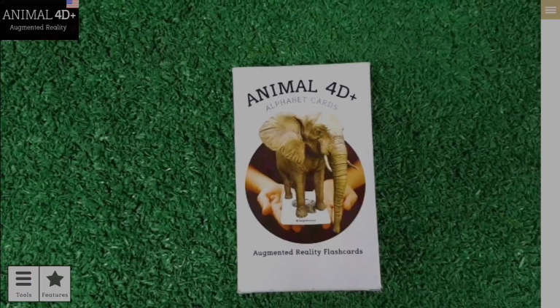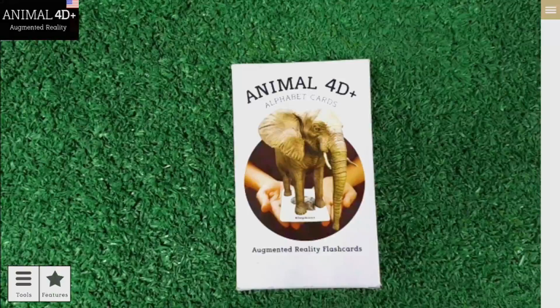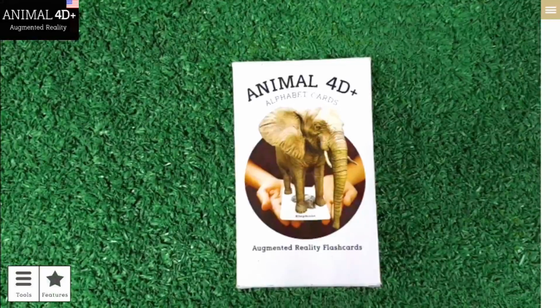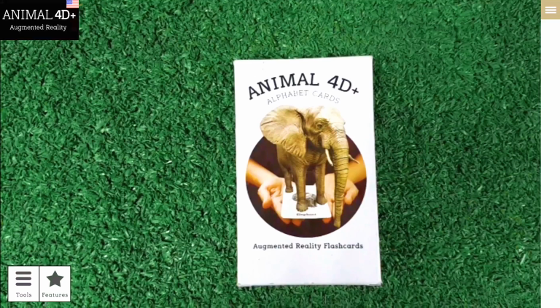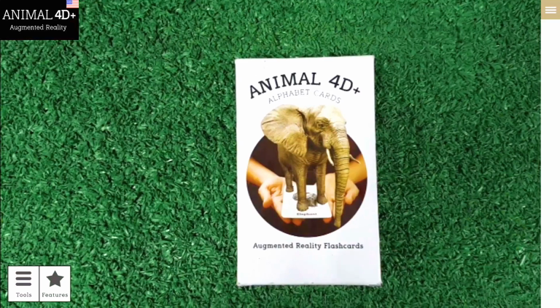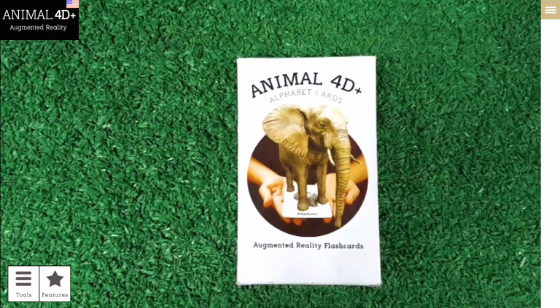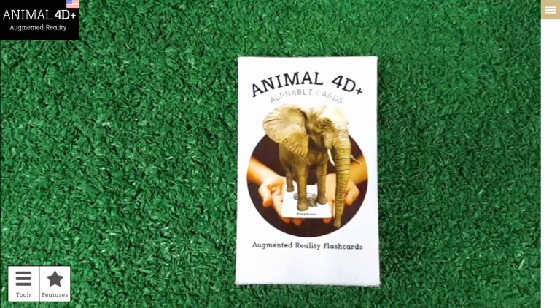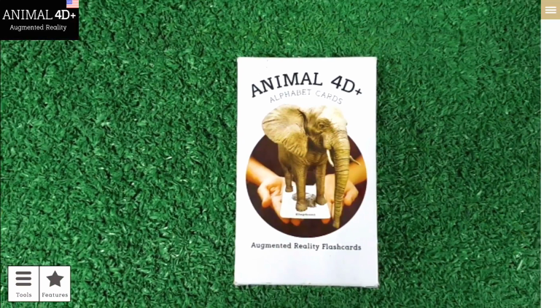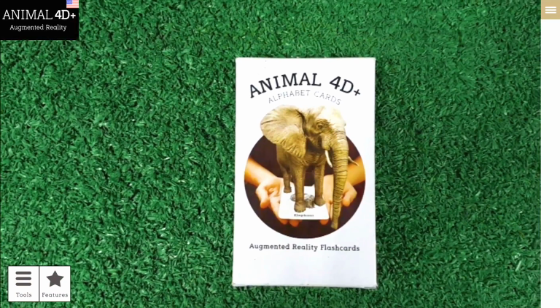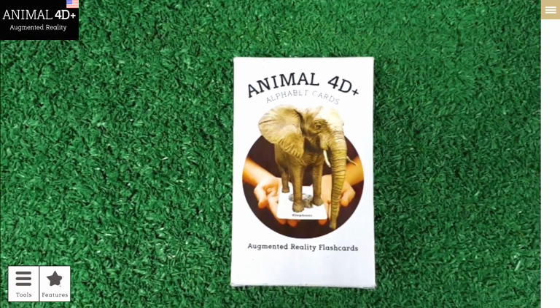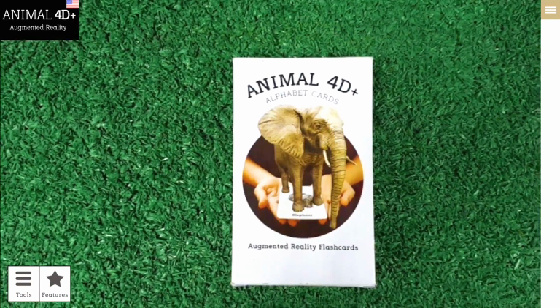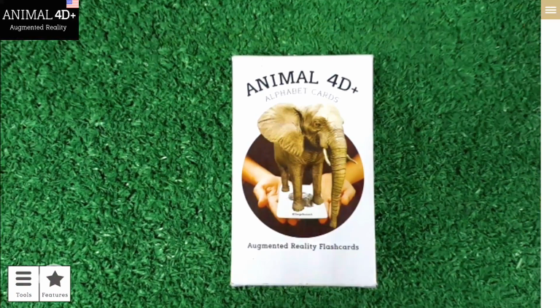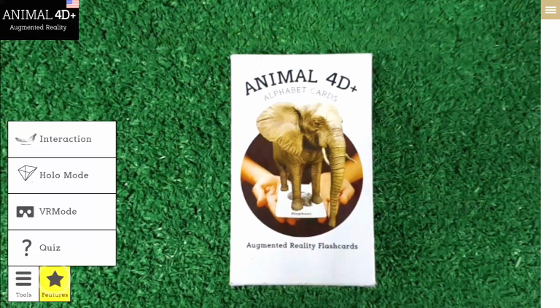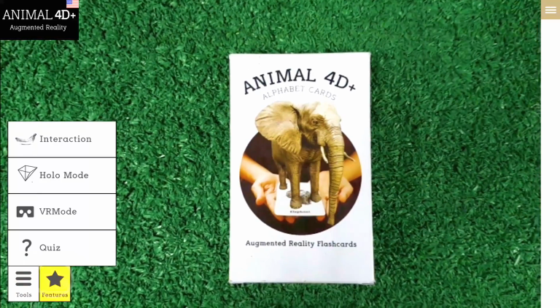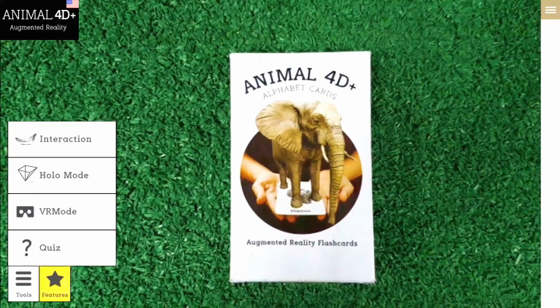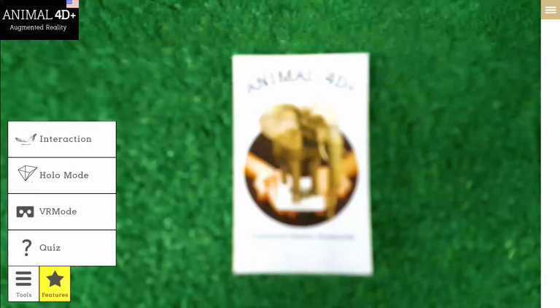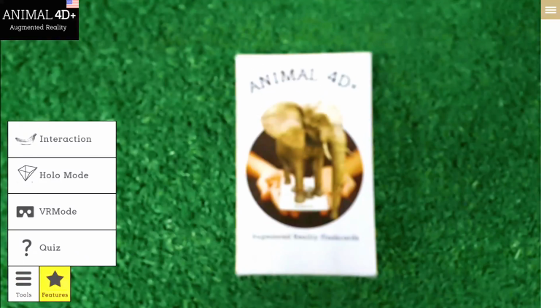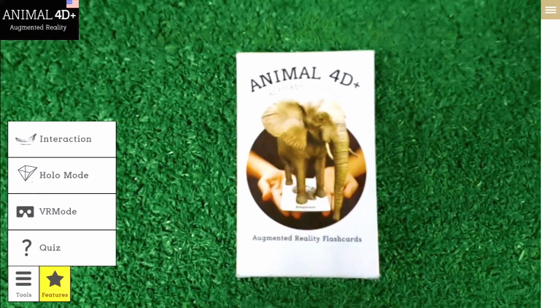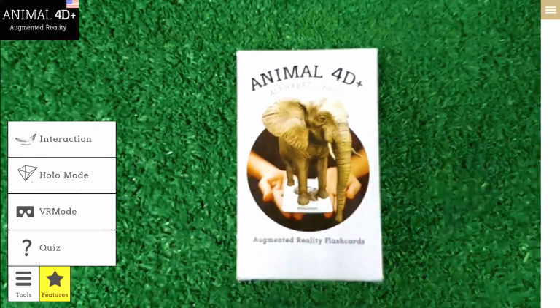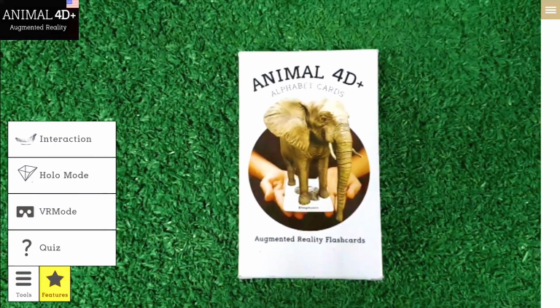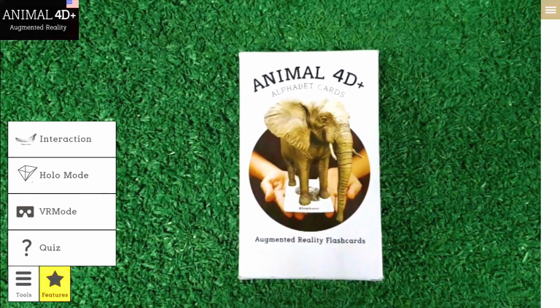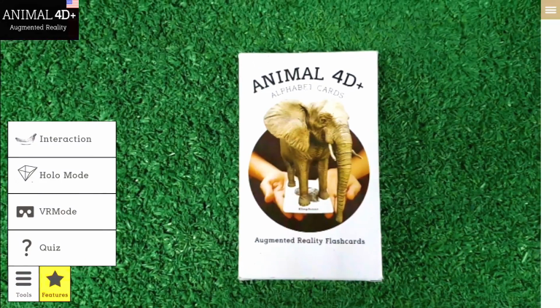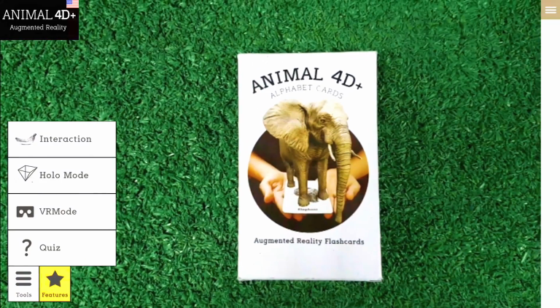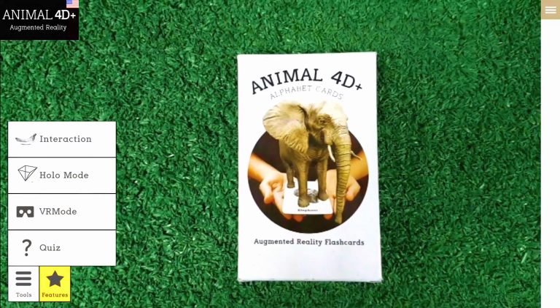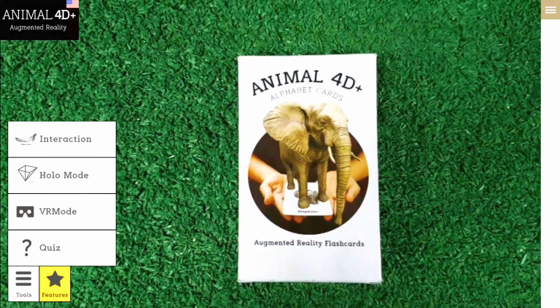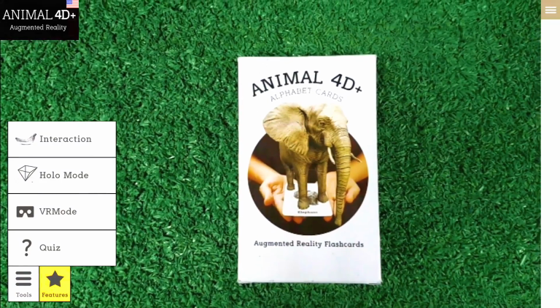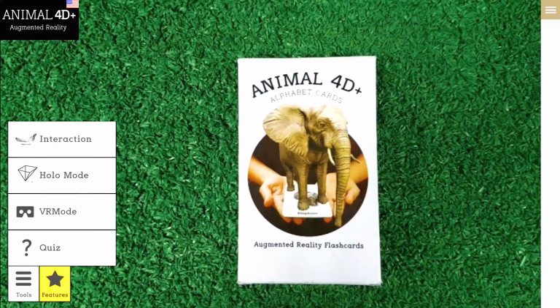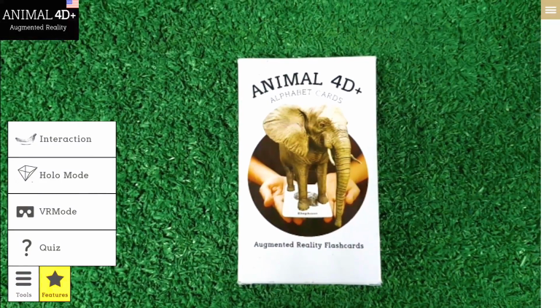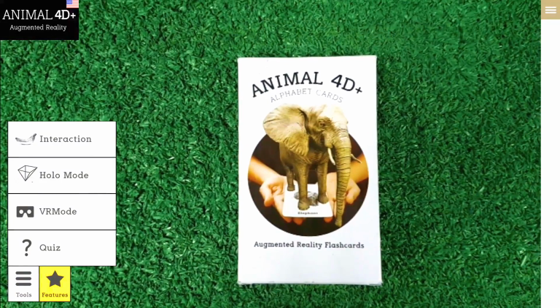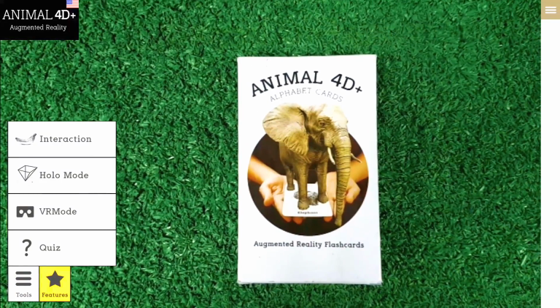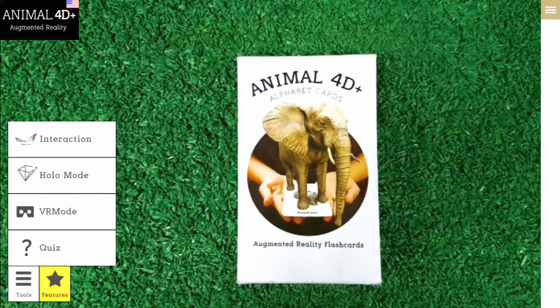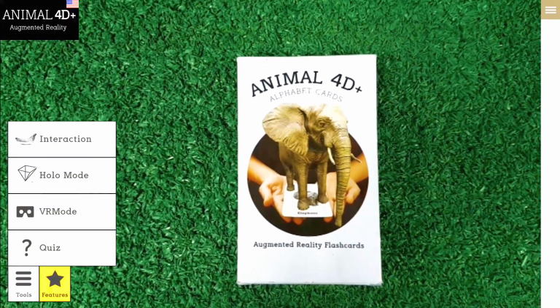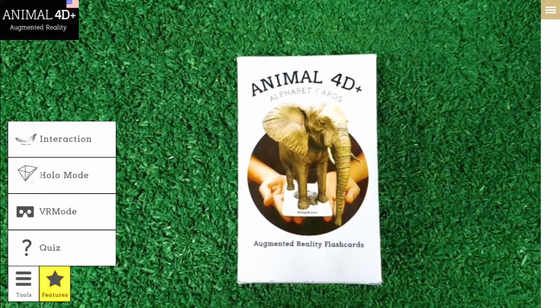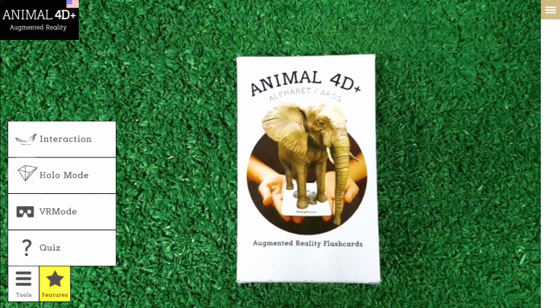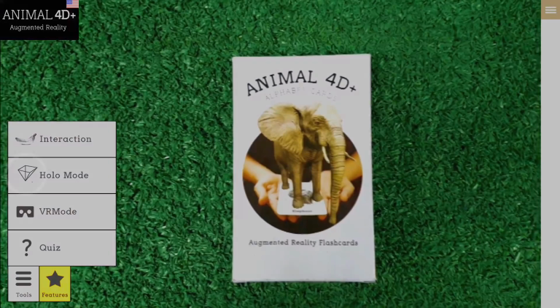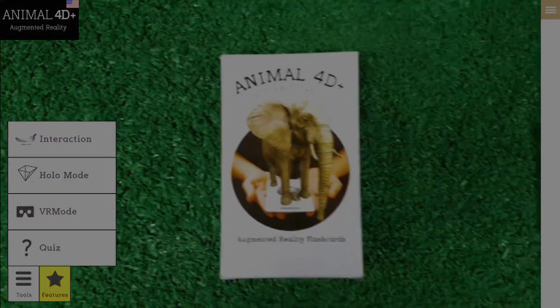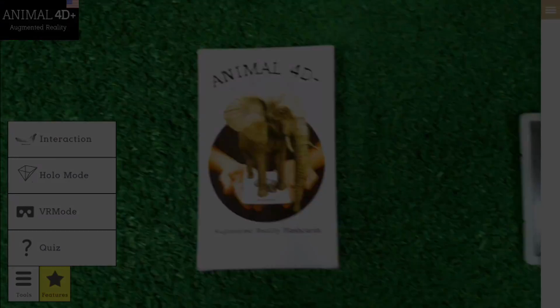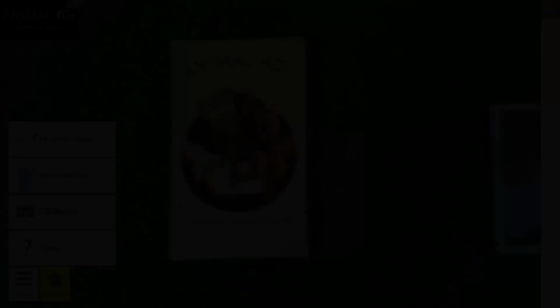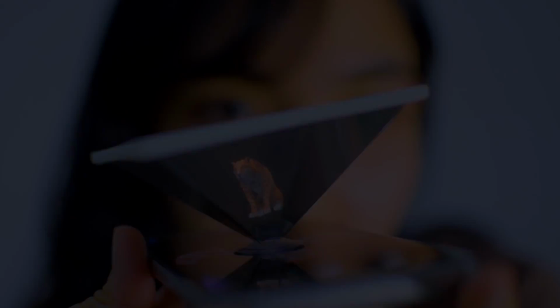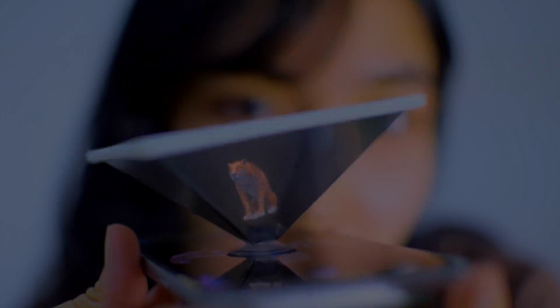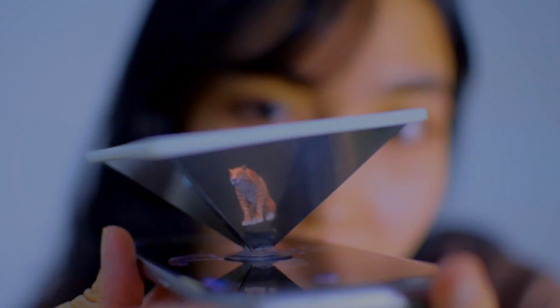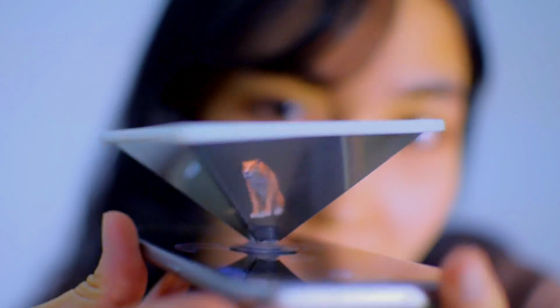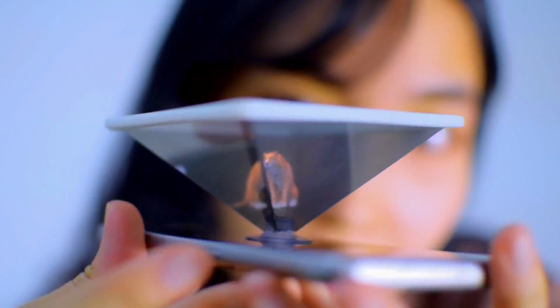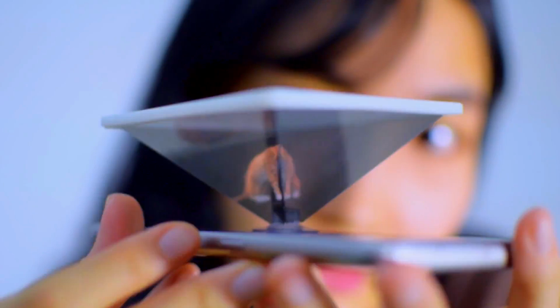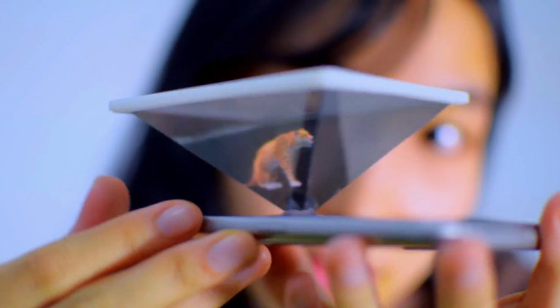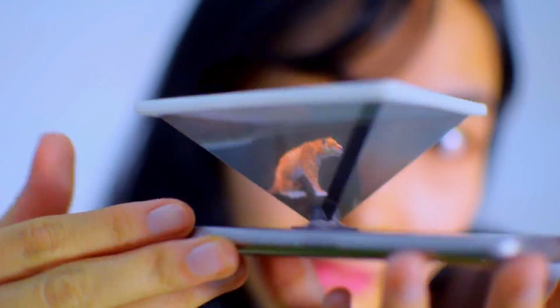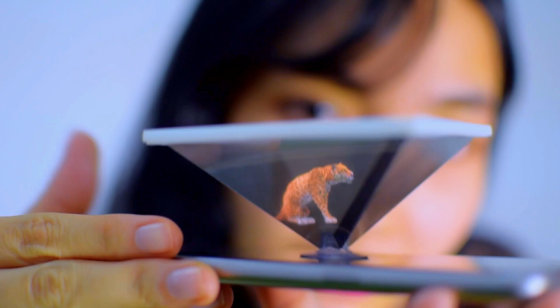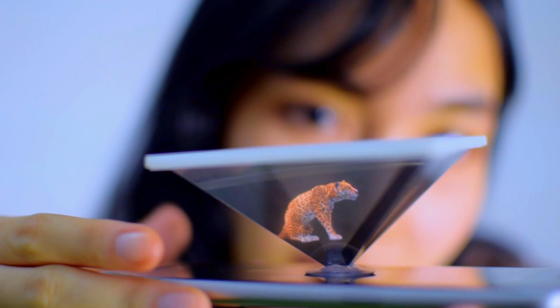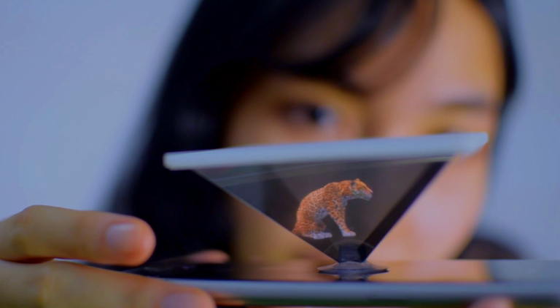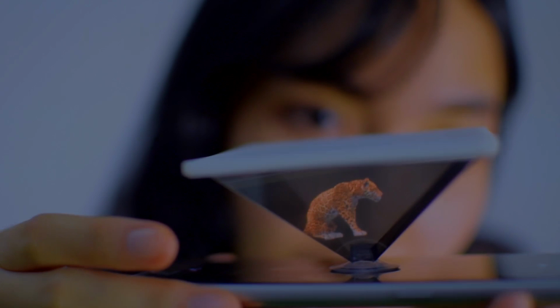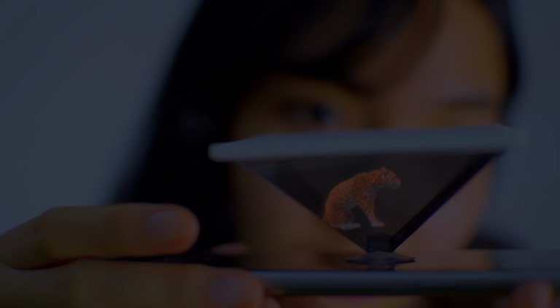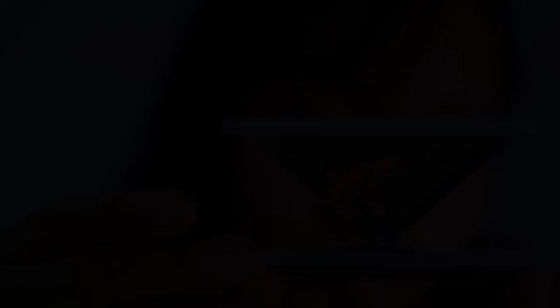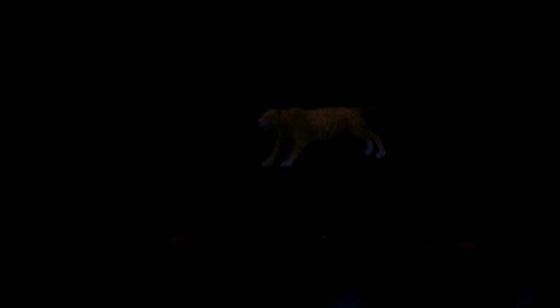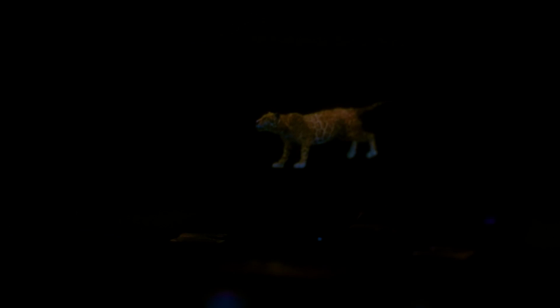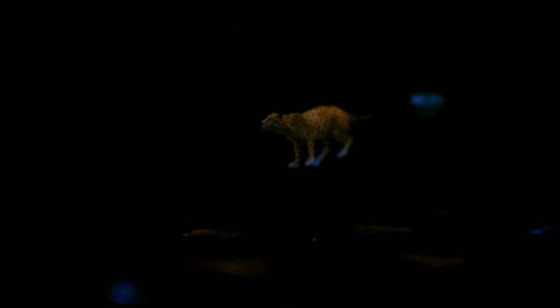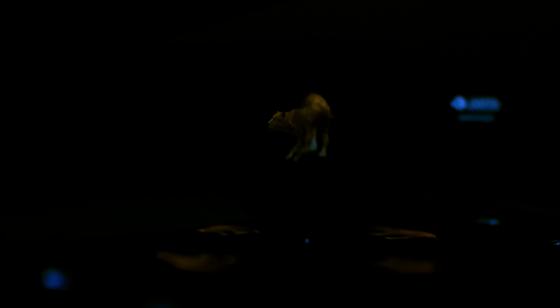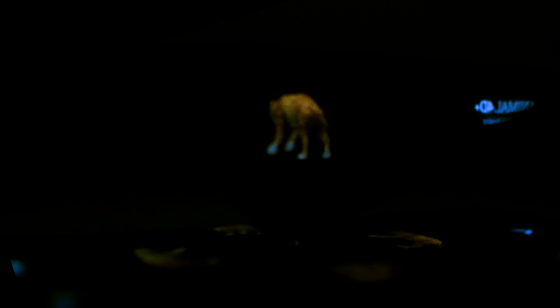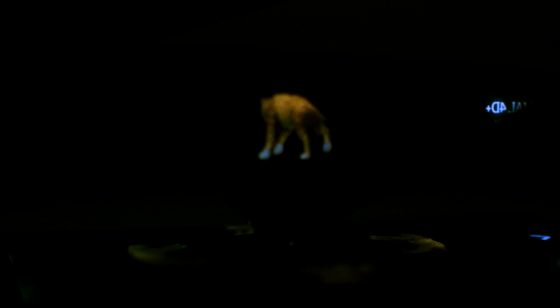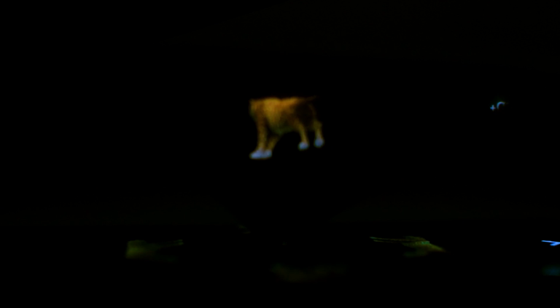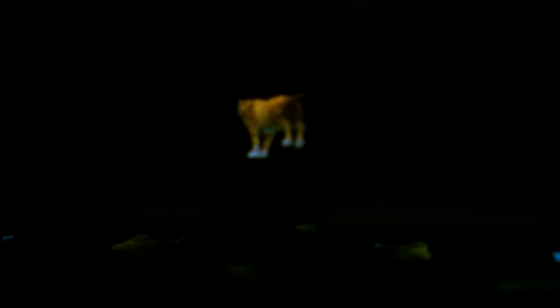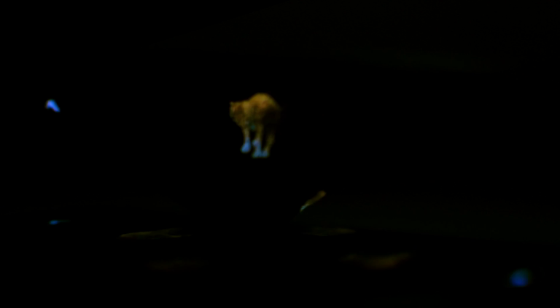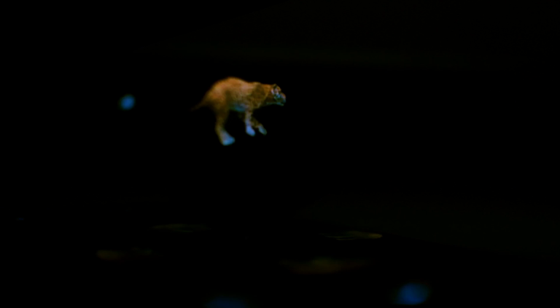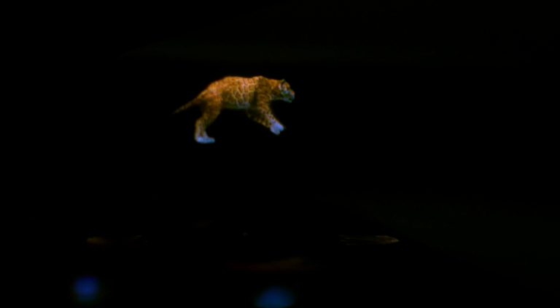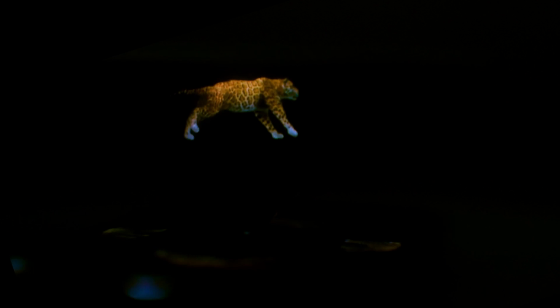Enter our holo mode to see the animals act inside your pyramid hologram. Remember to use it in a dimly lit room for optimal use.